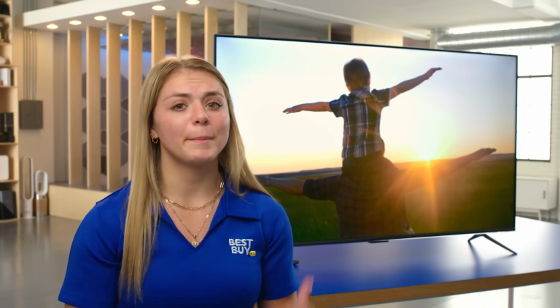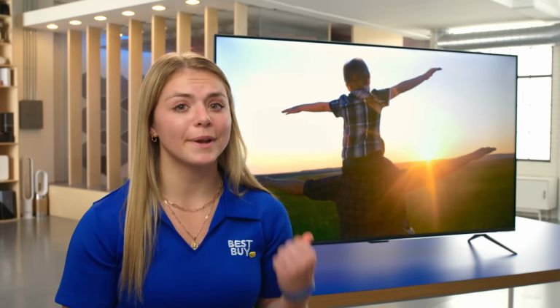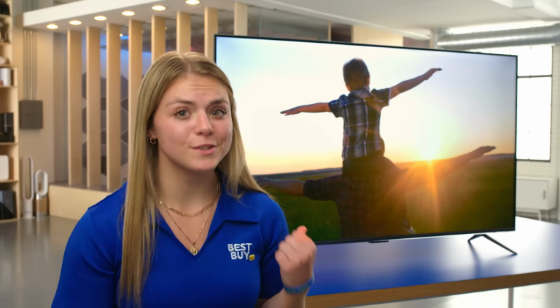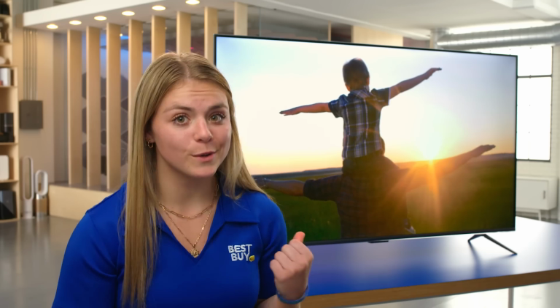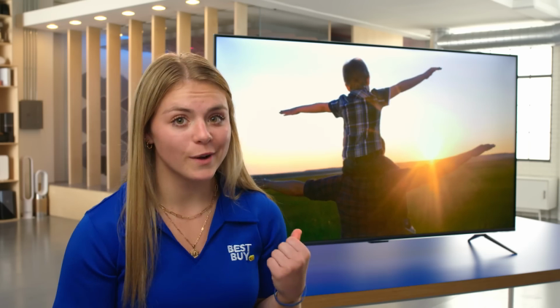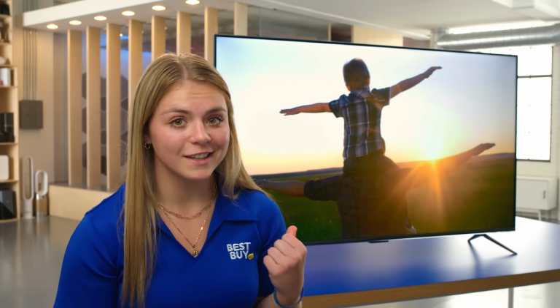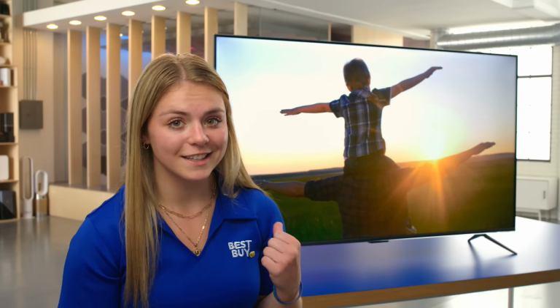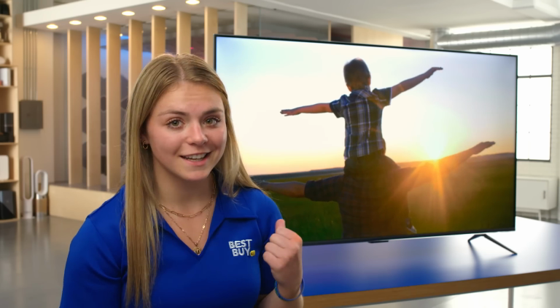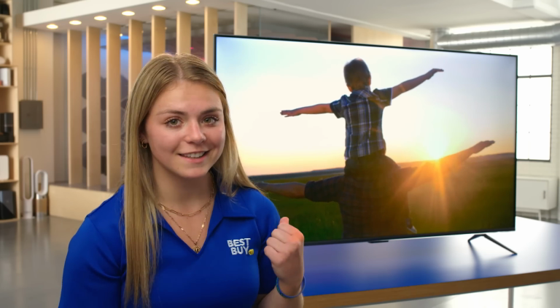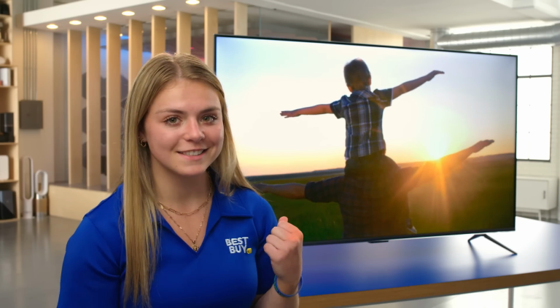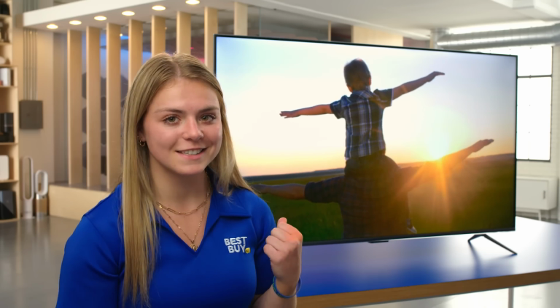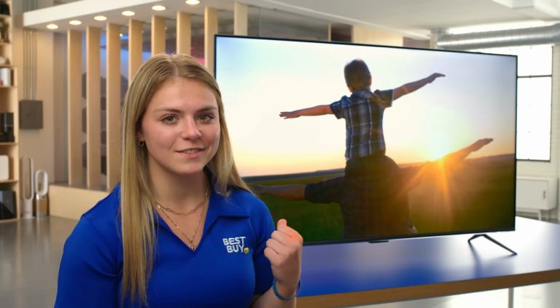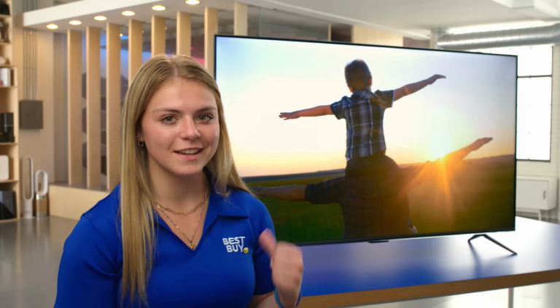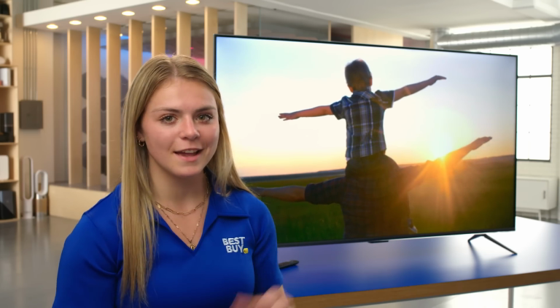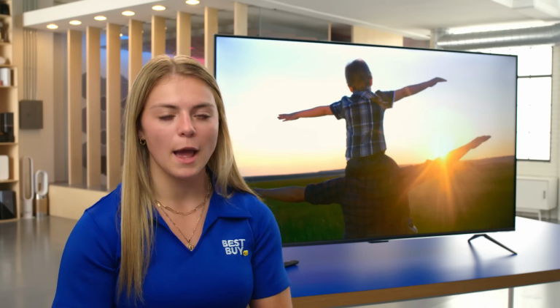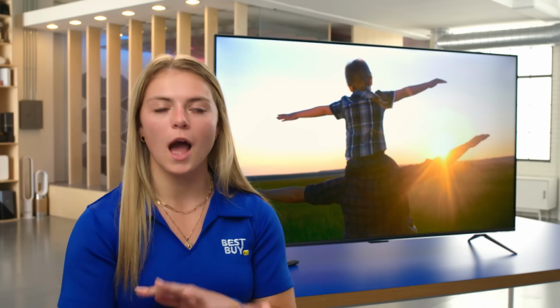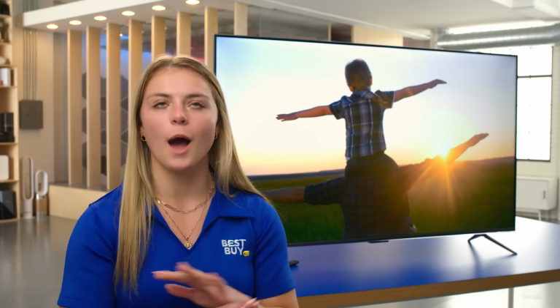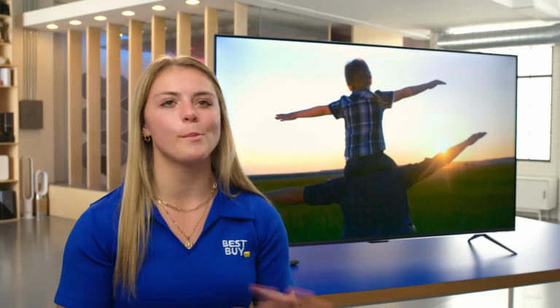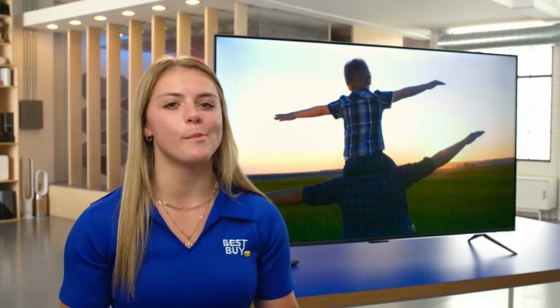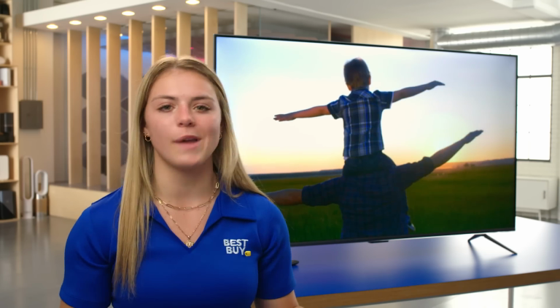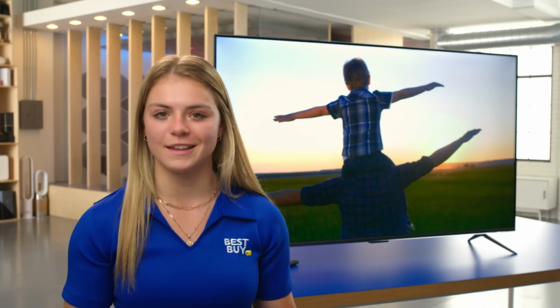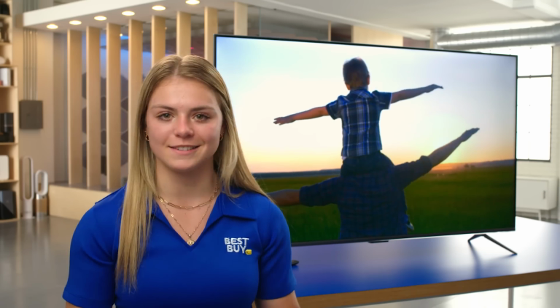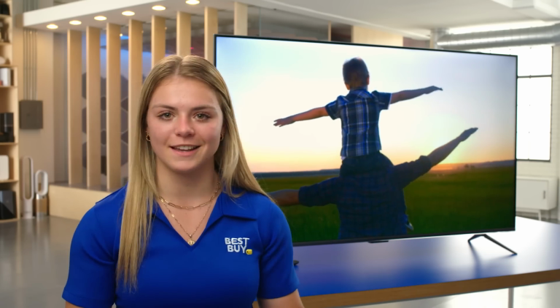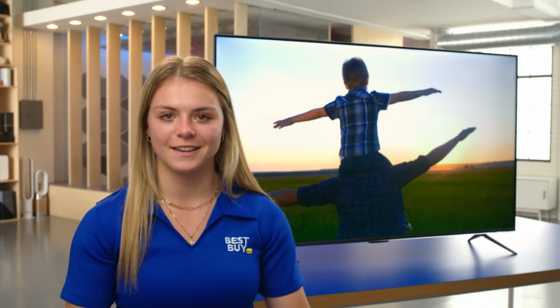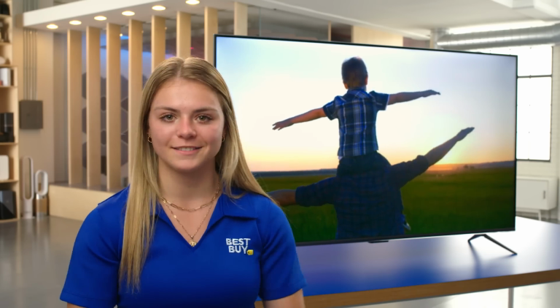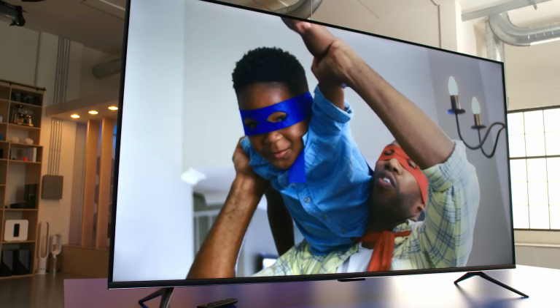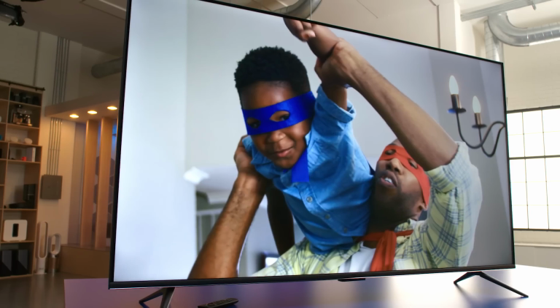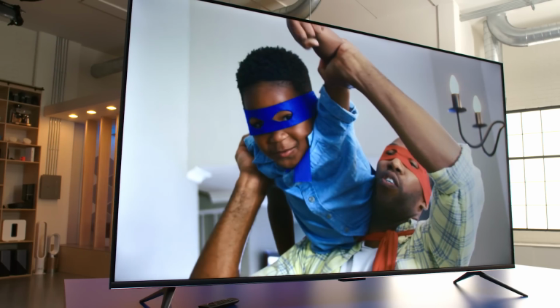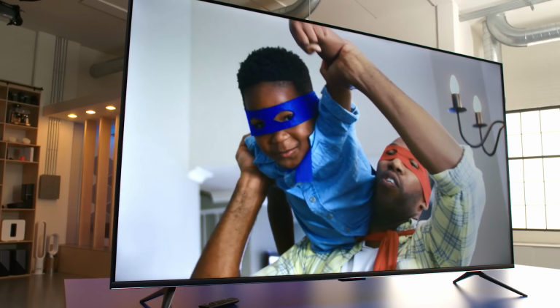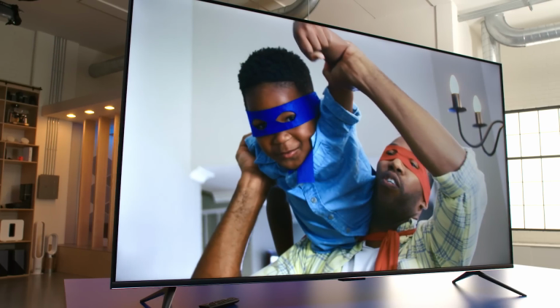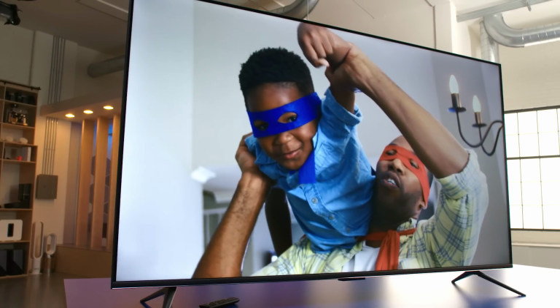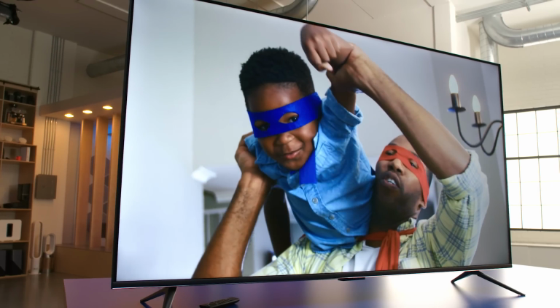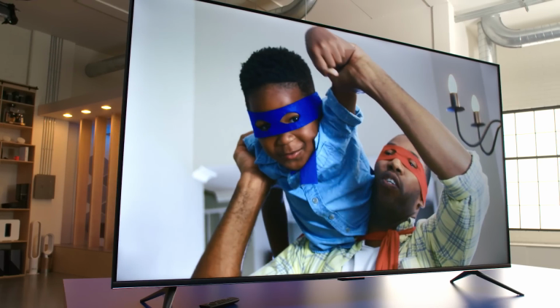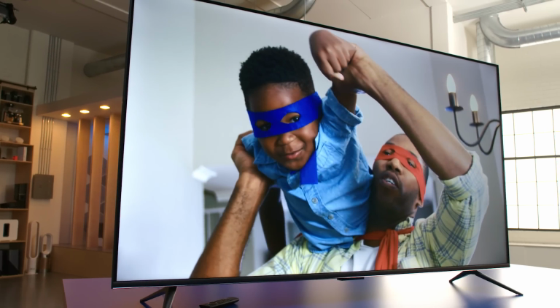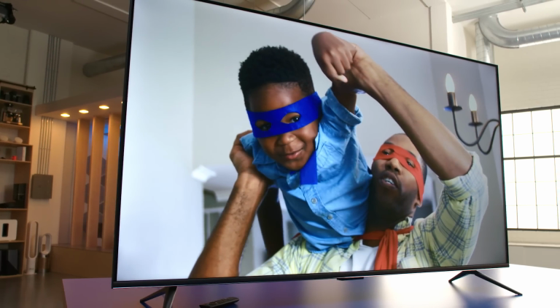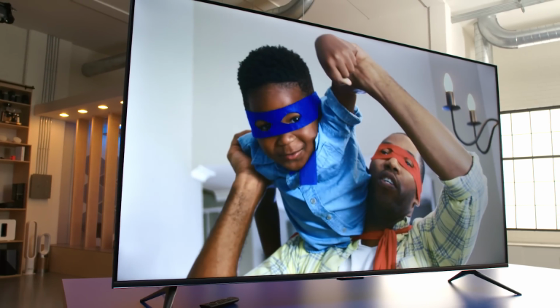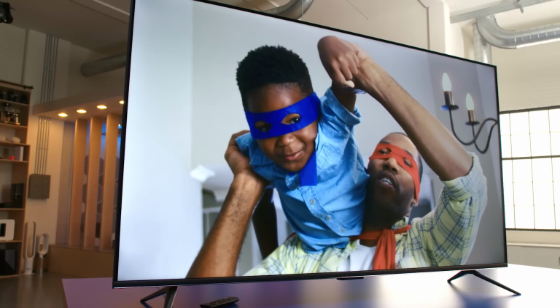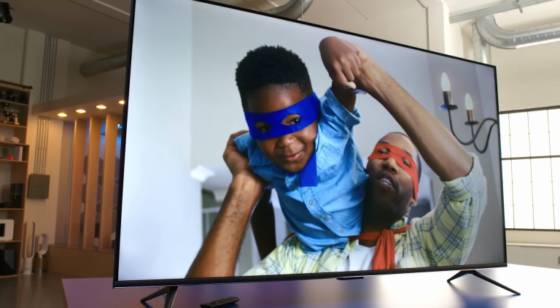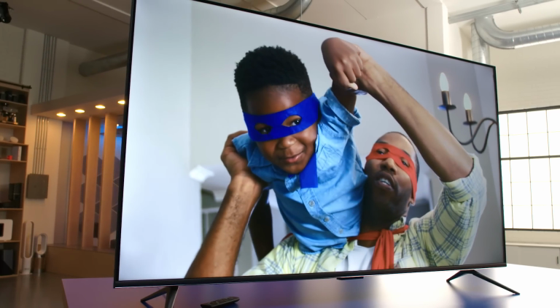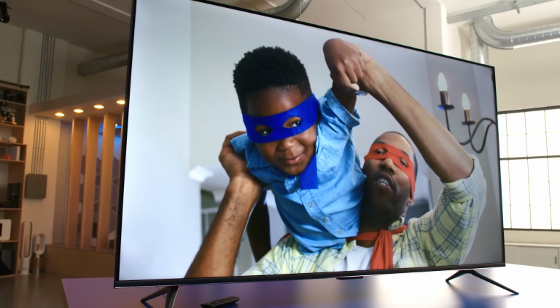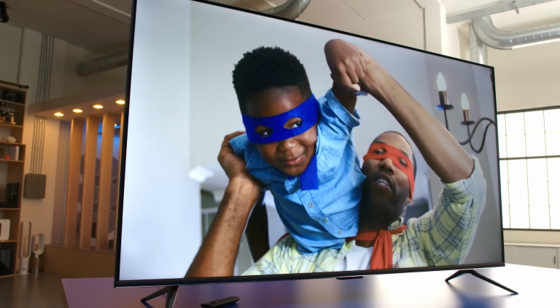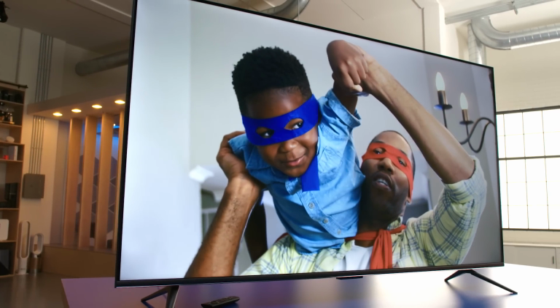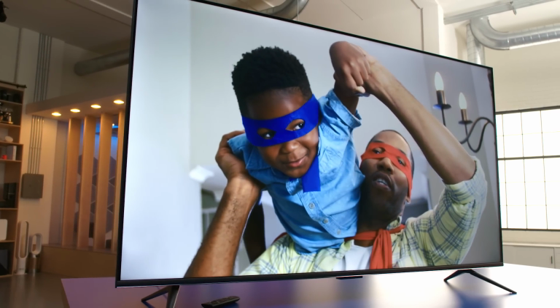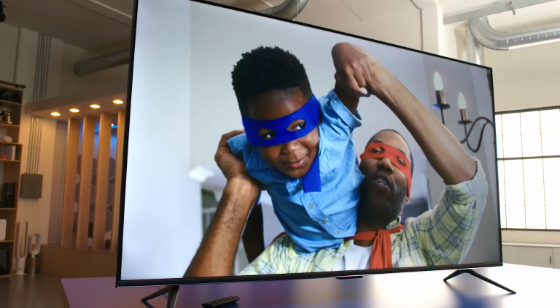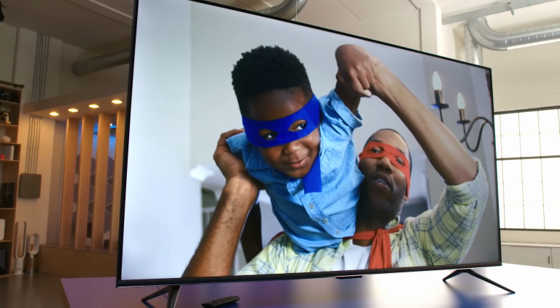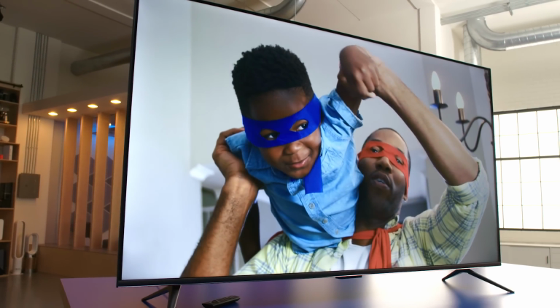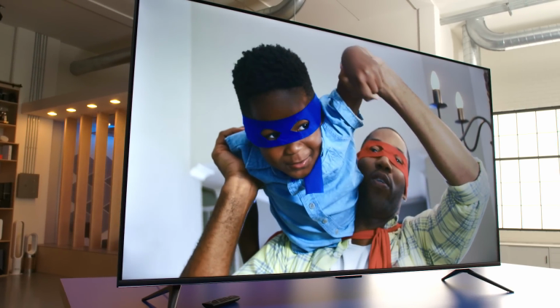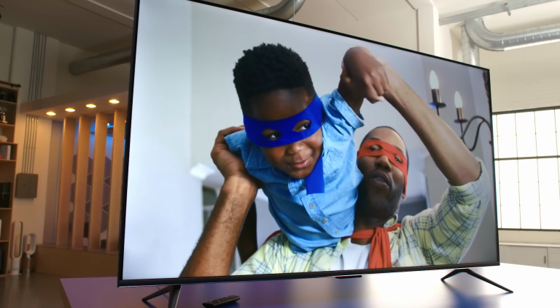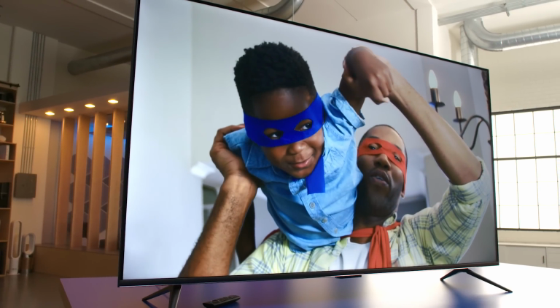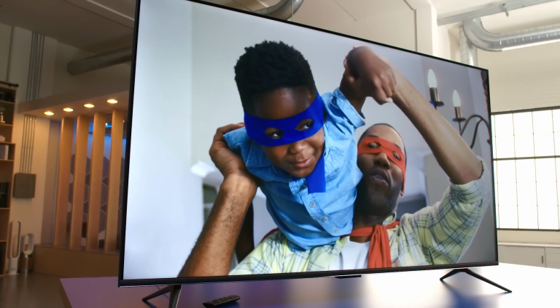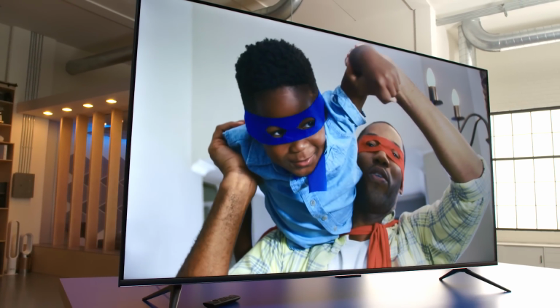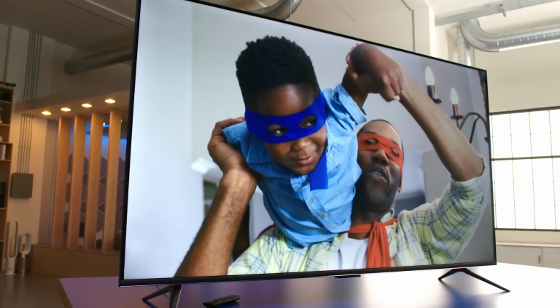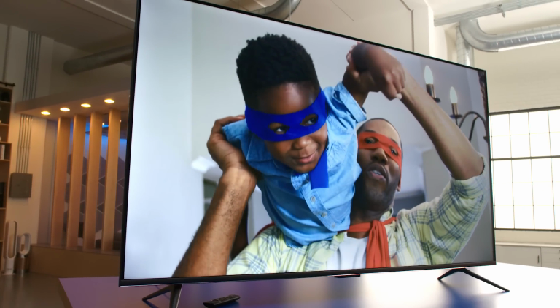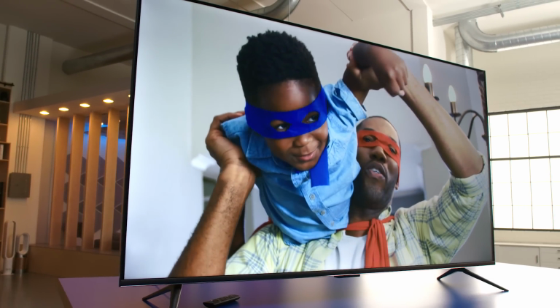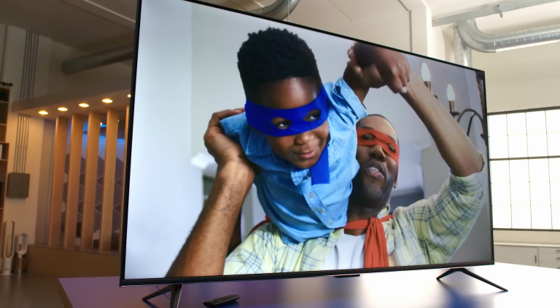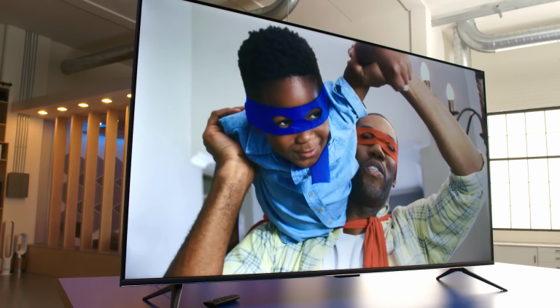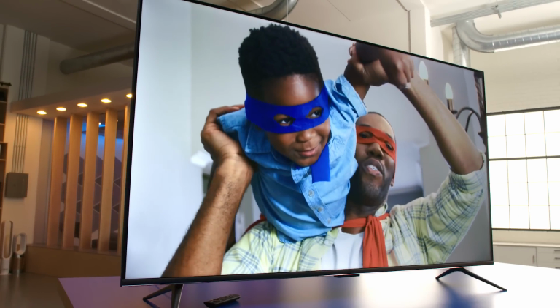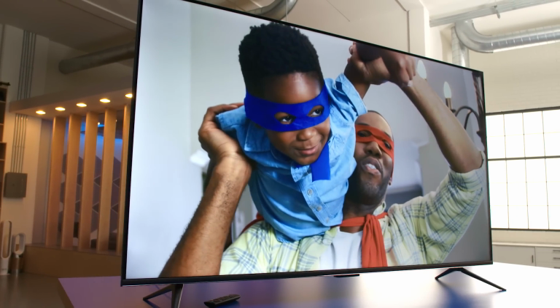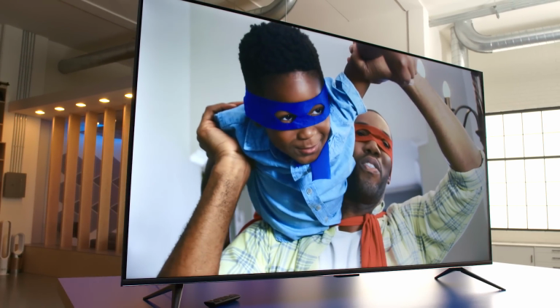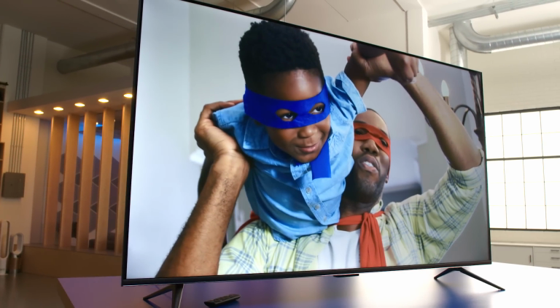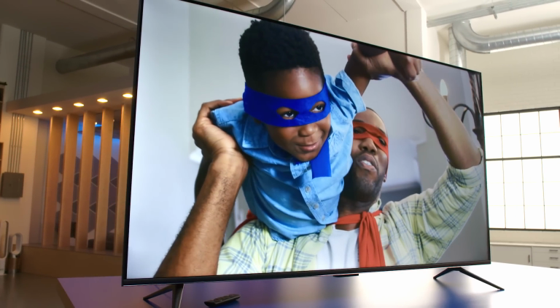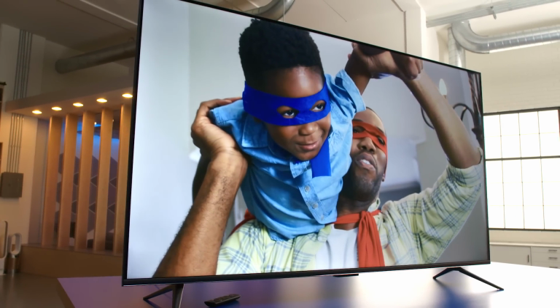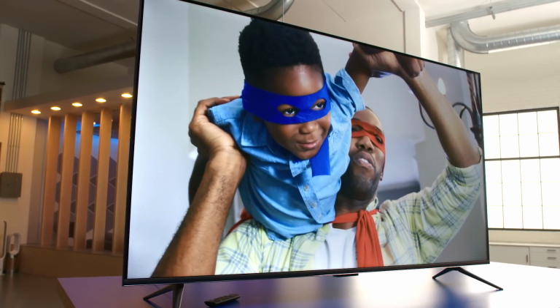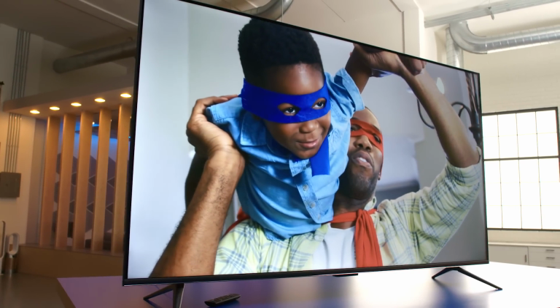Picture quality on this TV is amazing. It's got 4K Ultra HD, which gives you rich, brilliant colors.